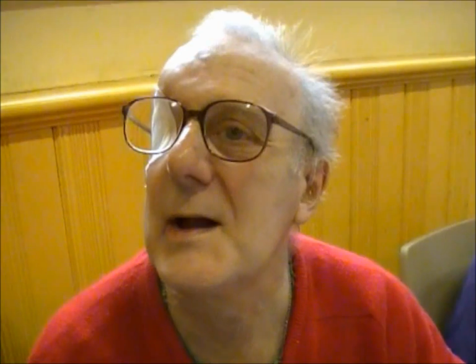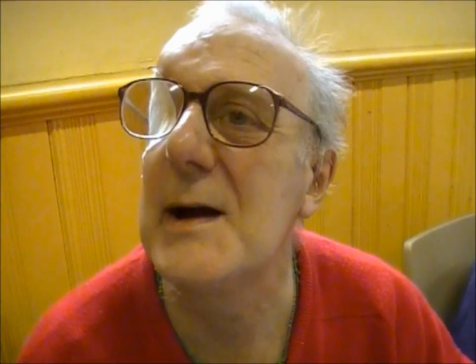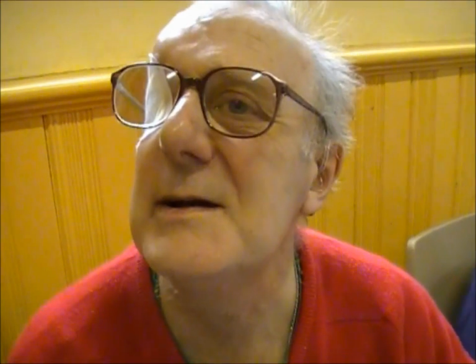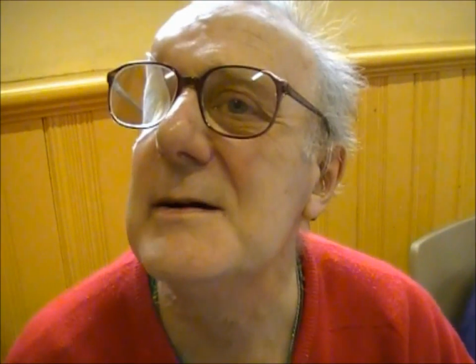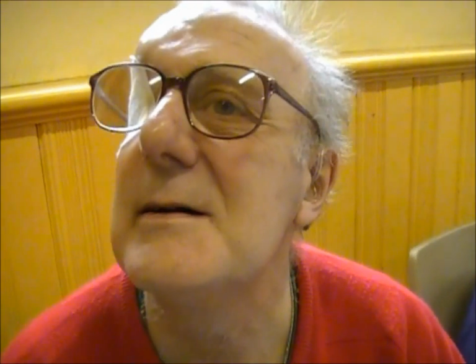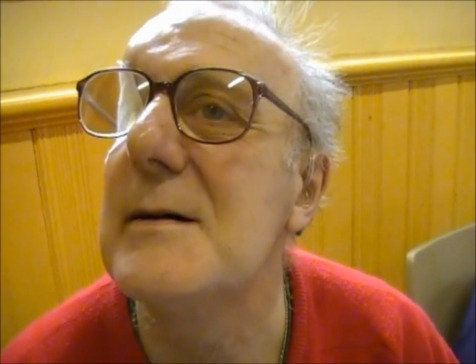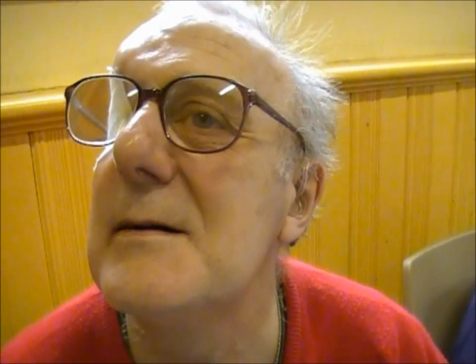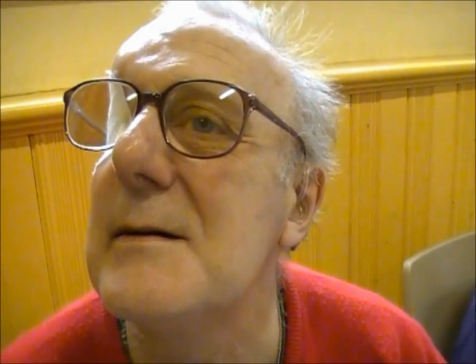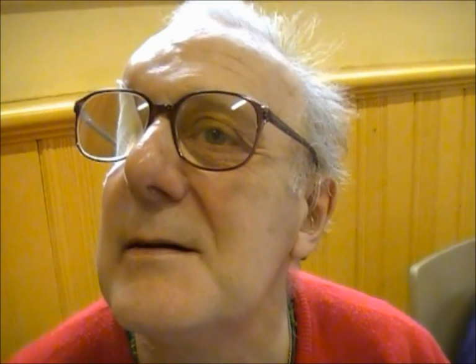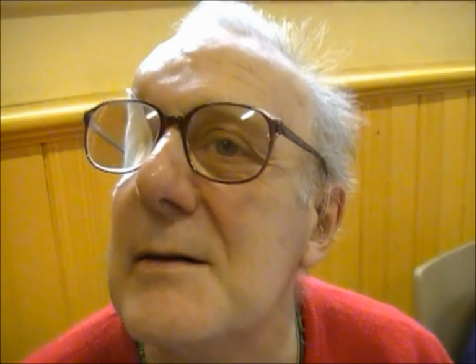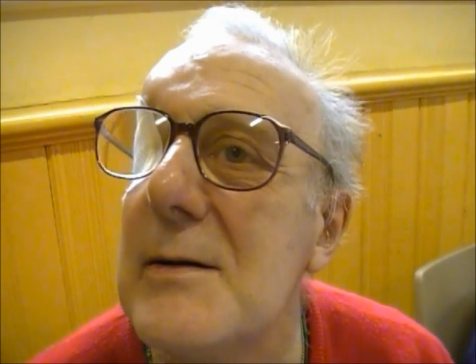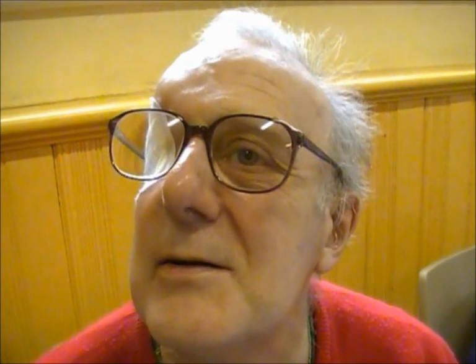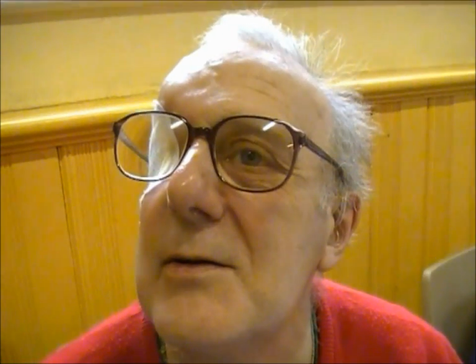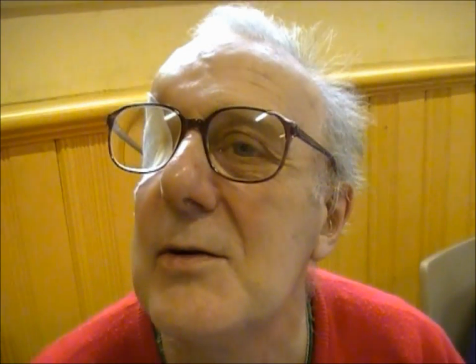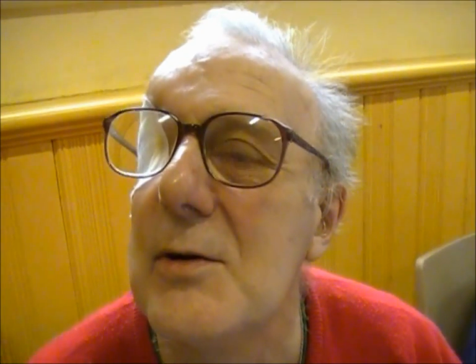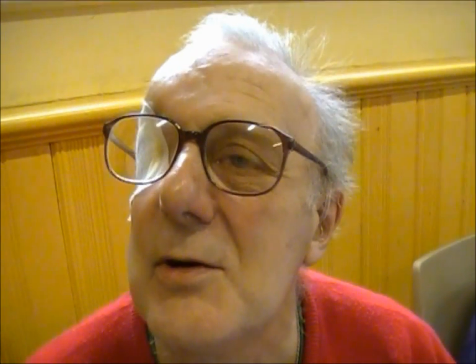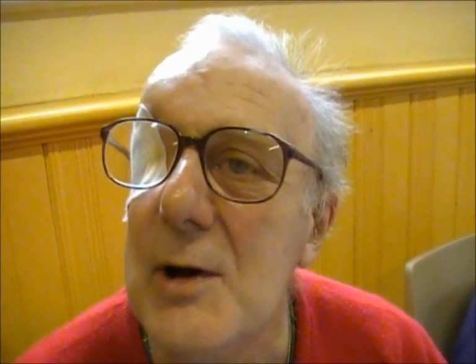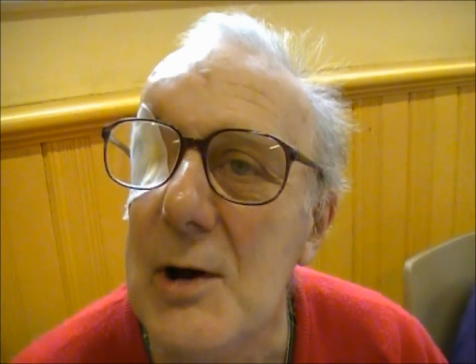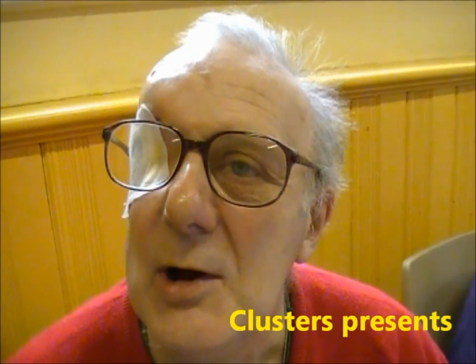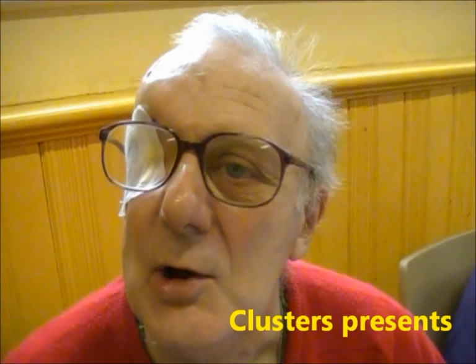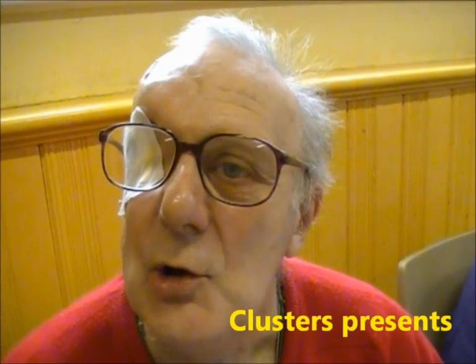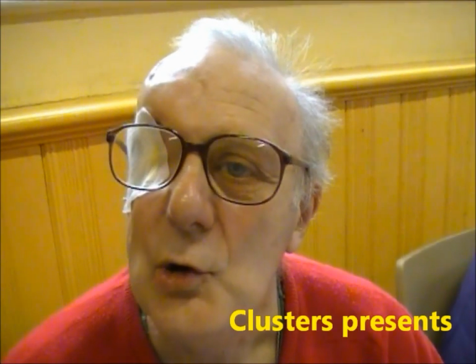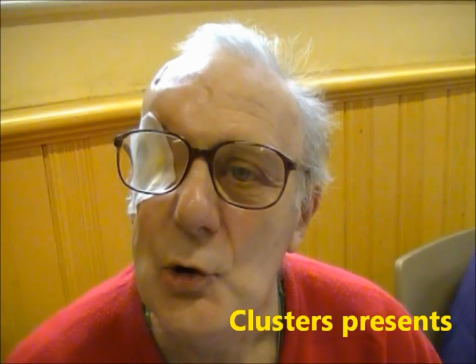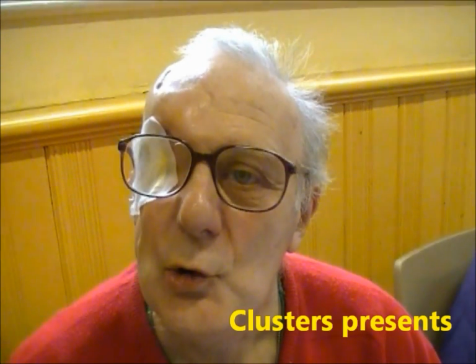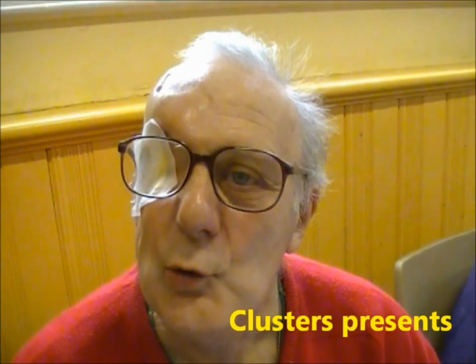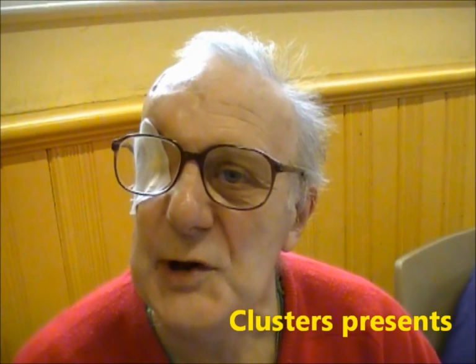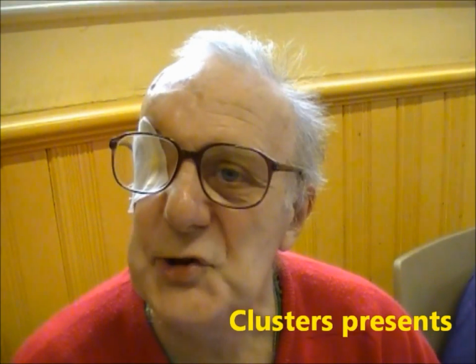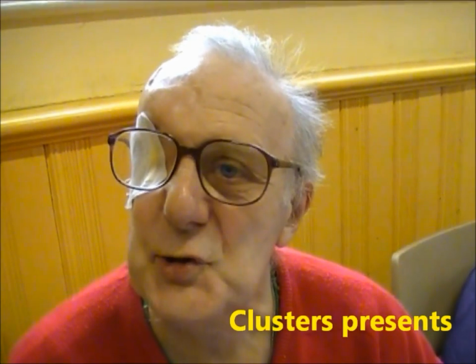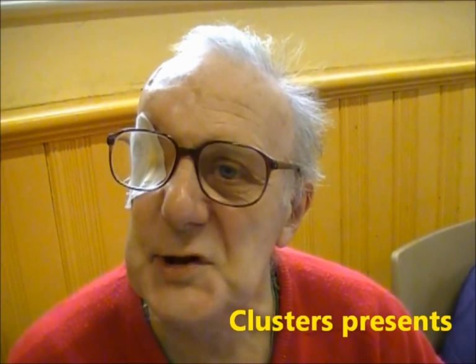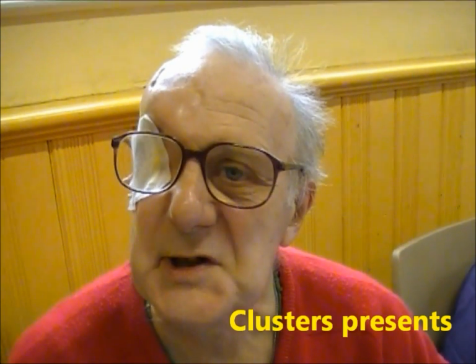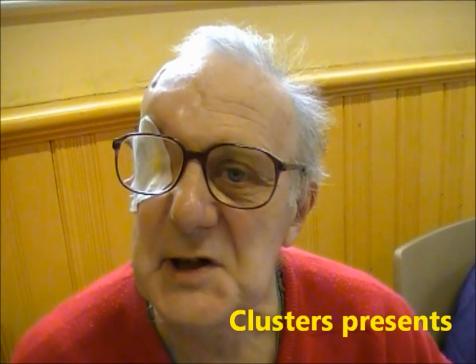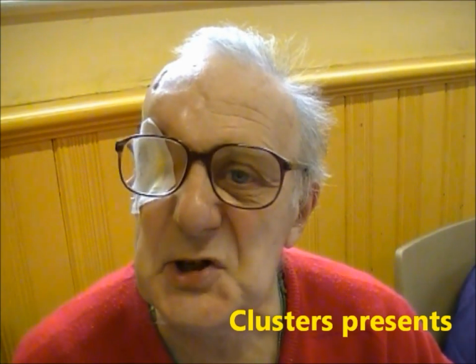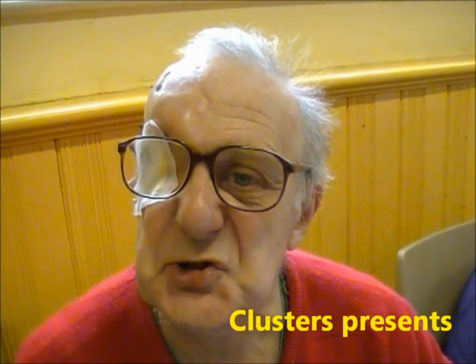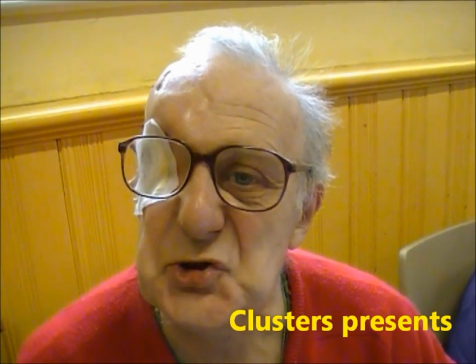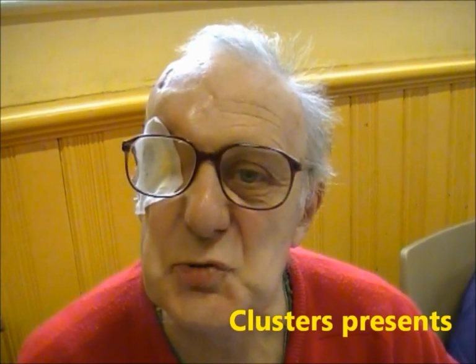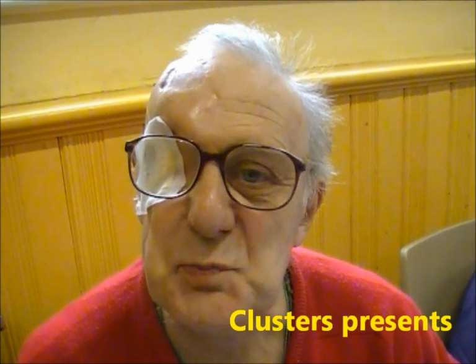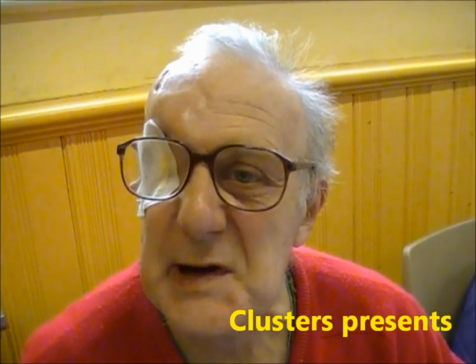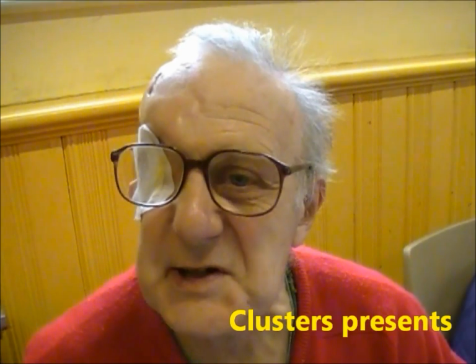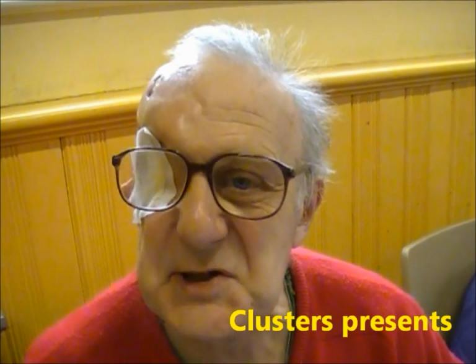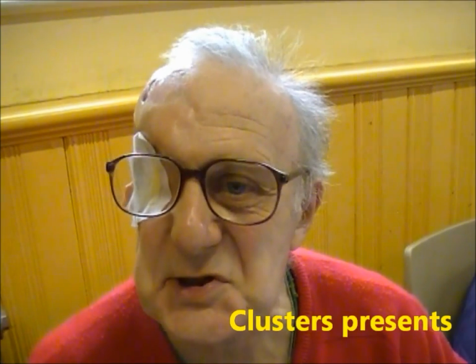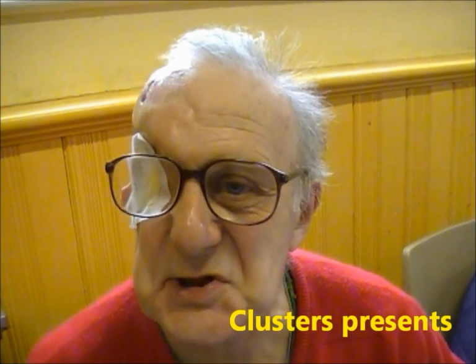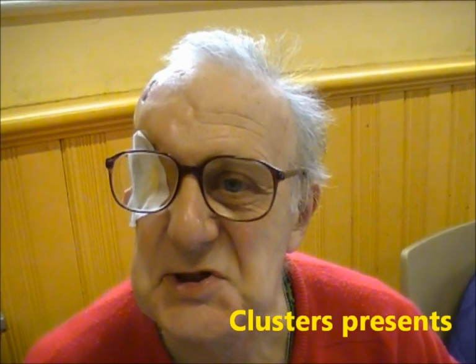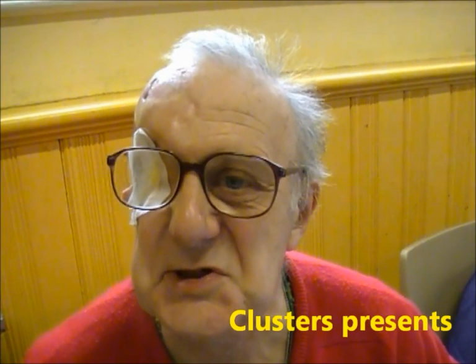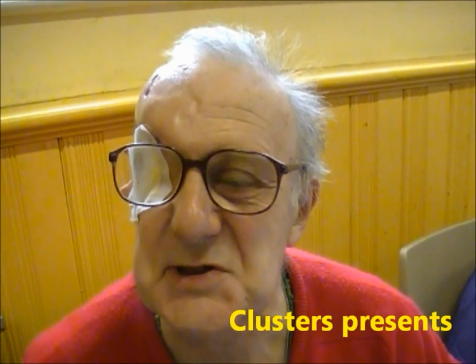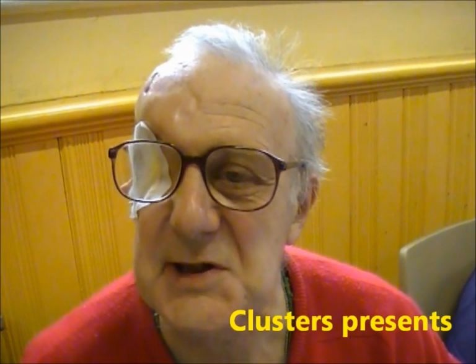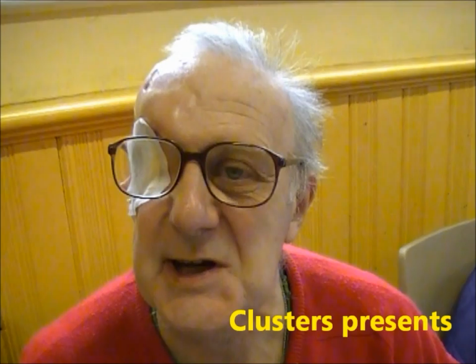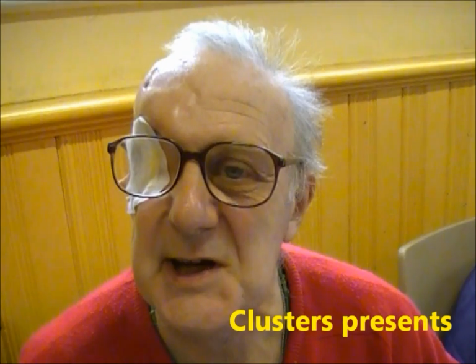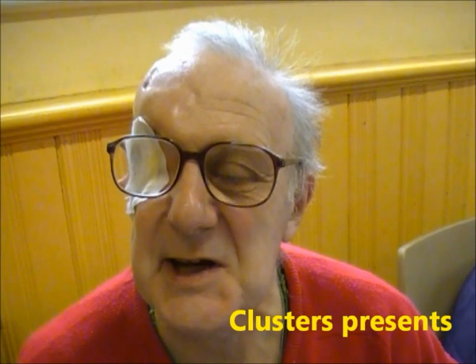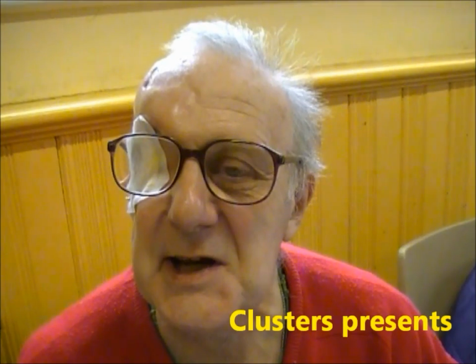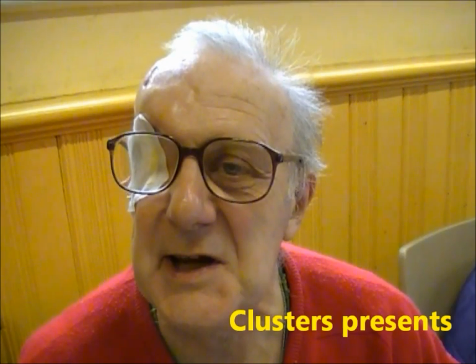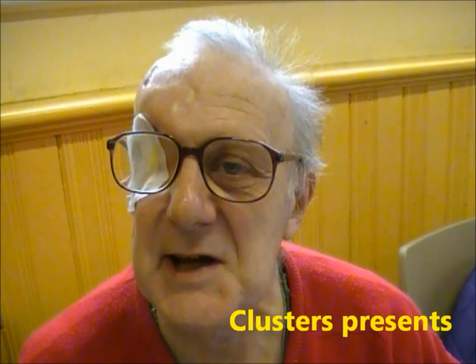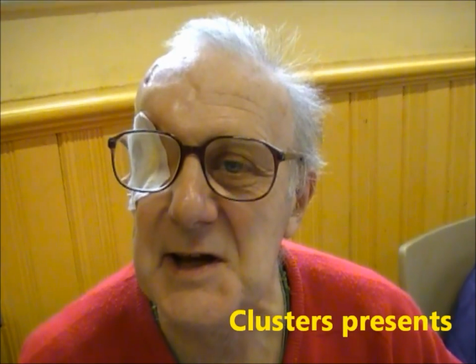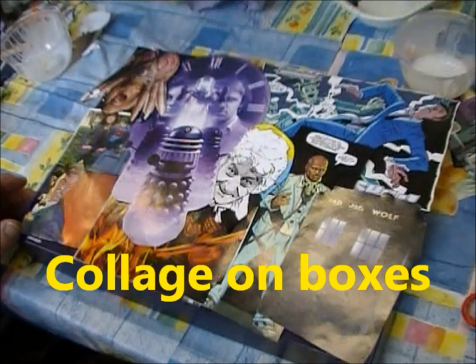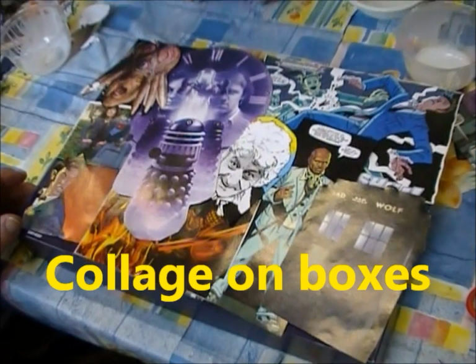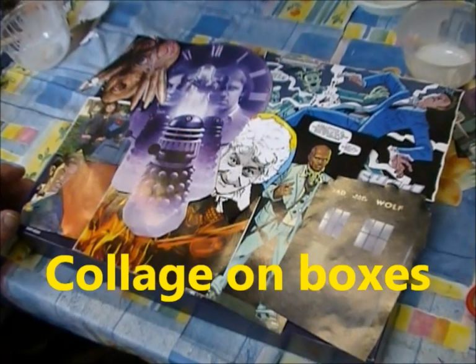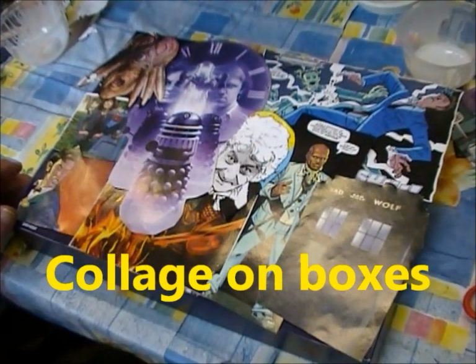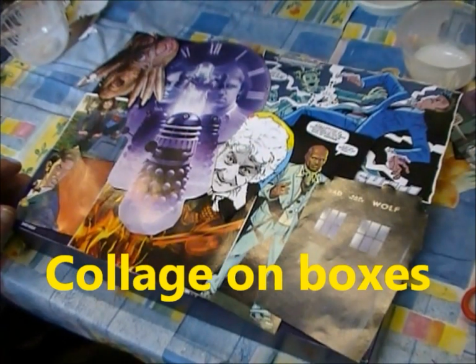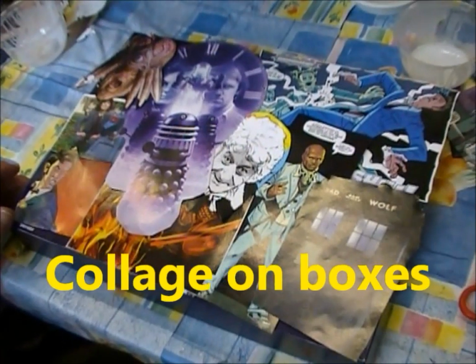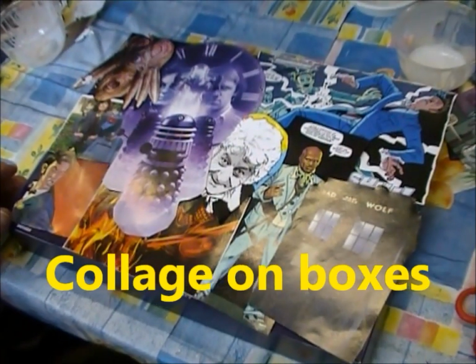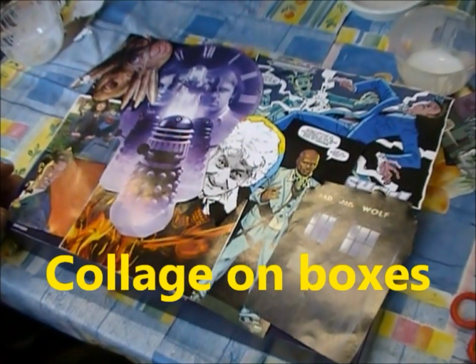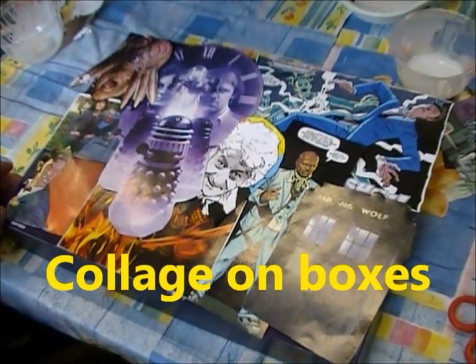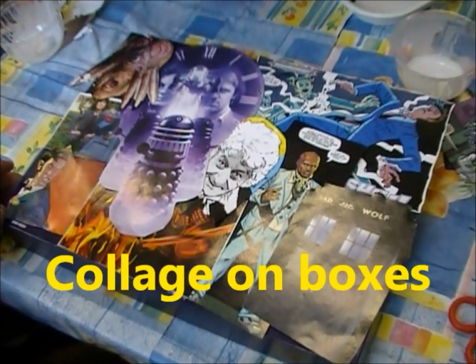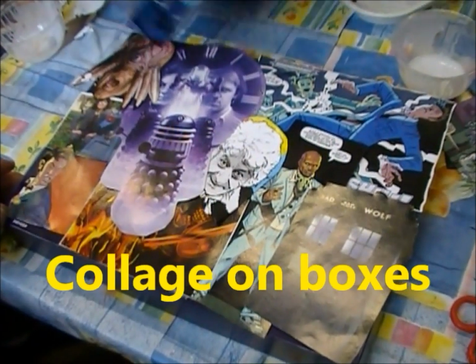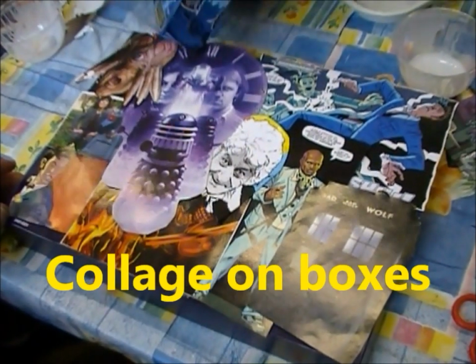What are we doing? What are we working on today? Glaston's presents Collage on a Box.